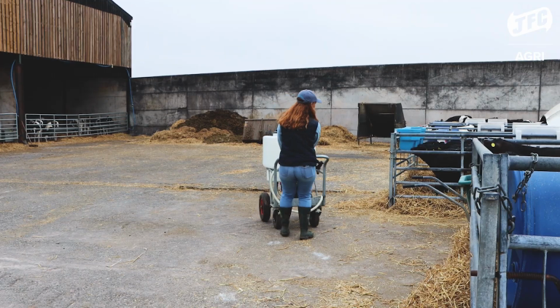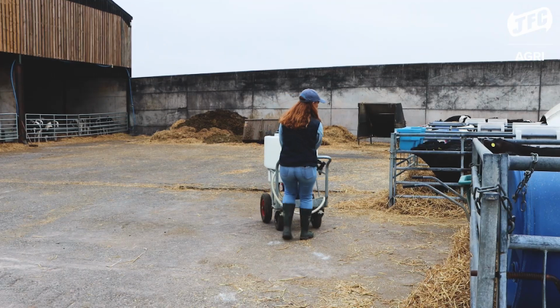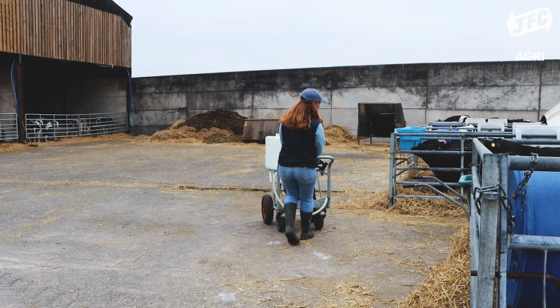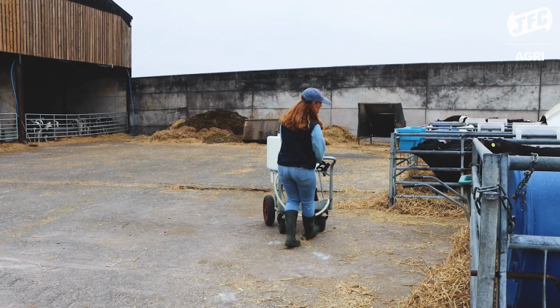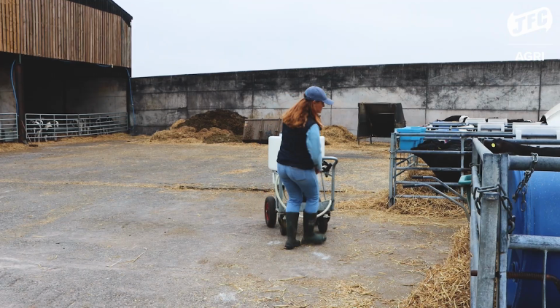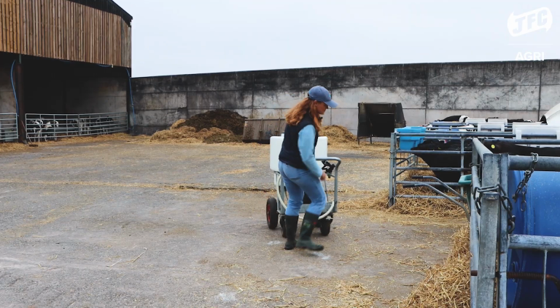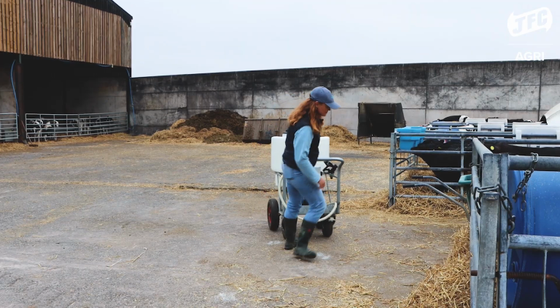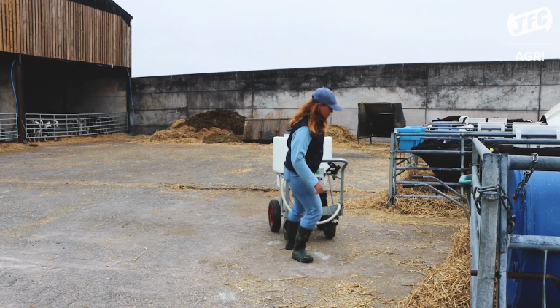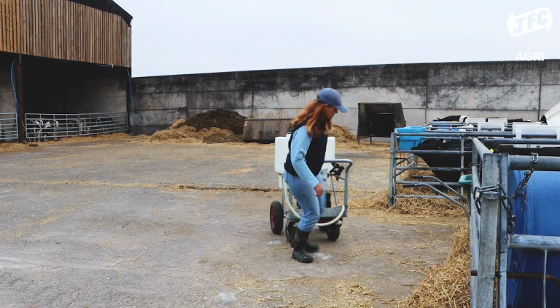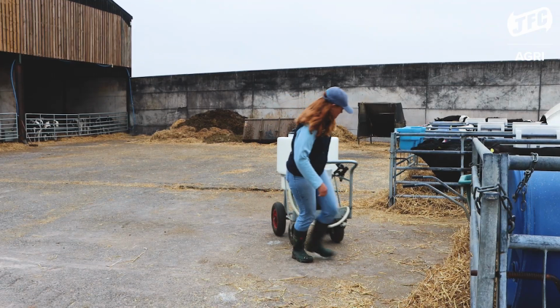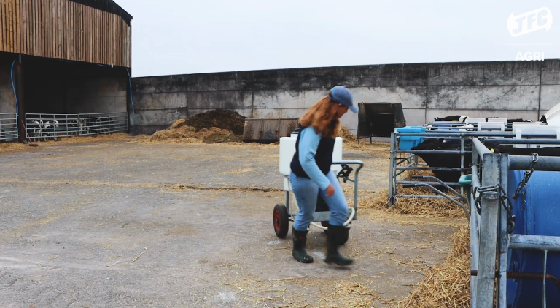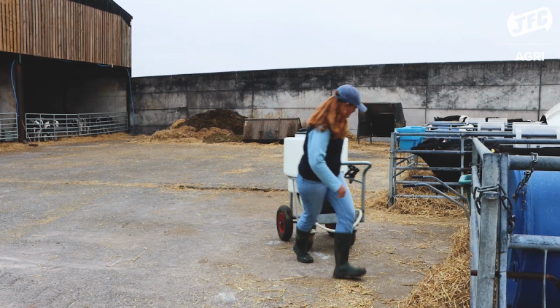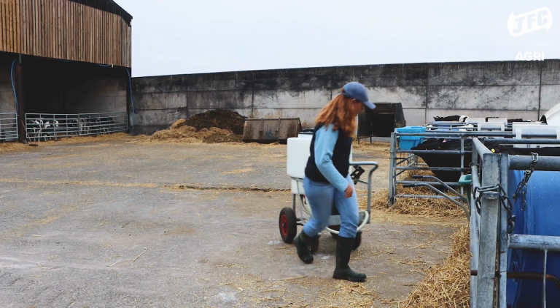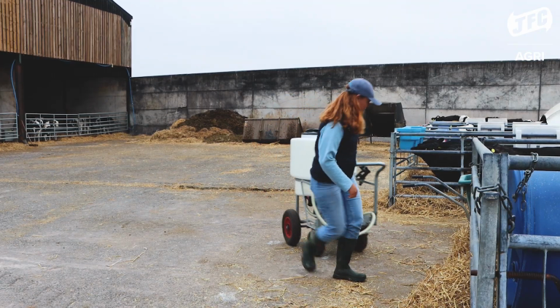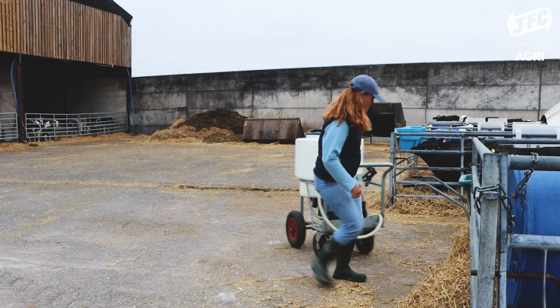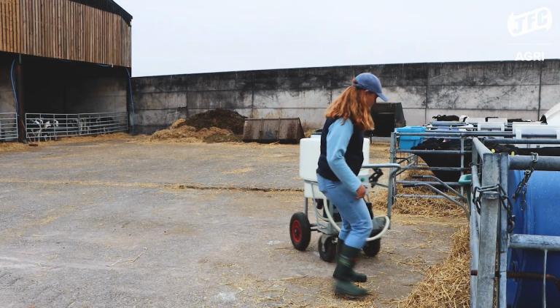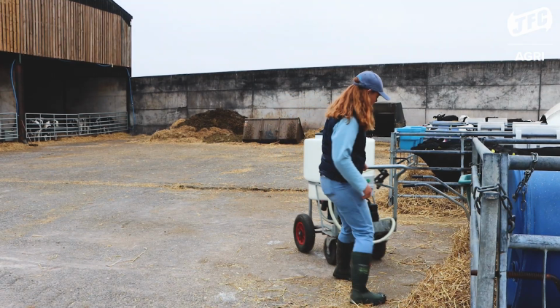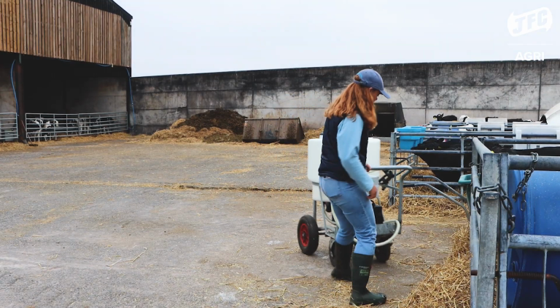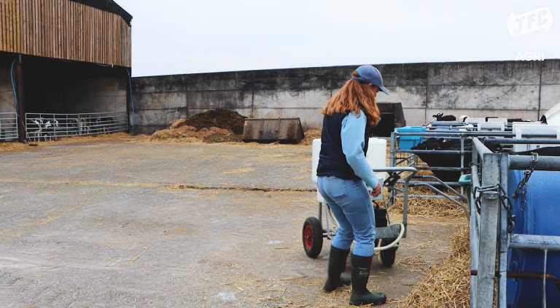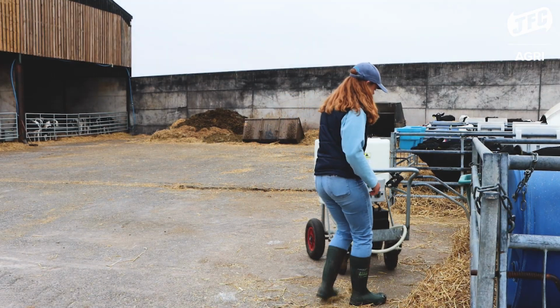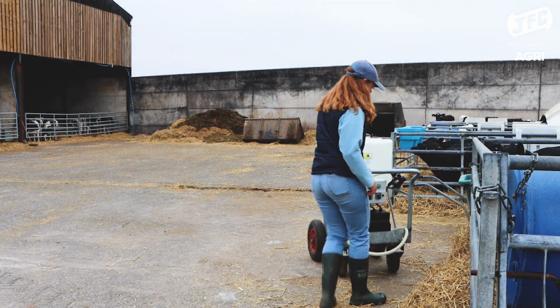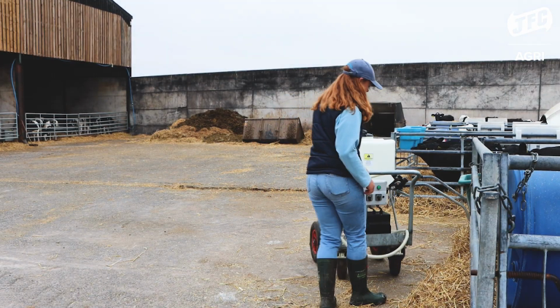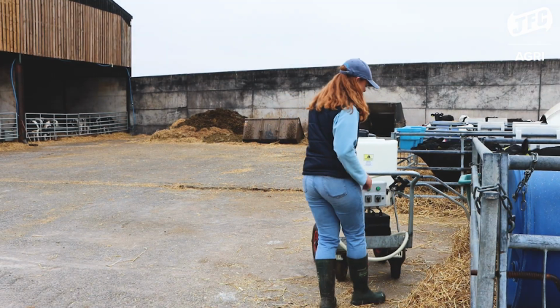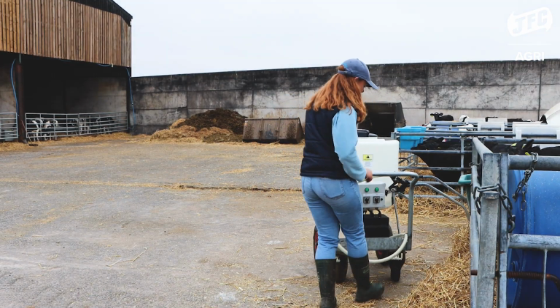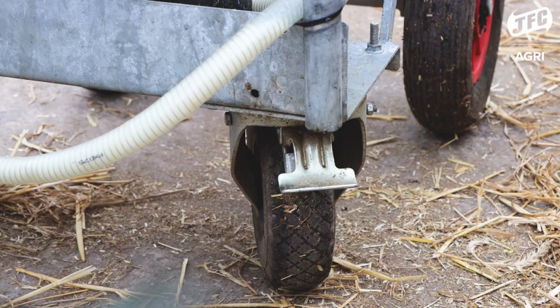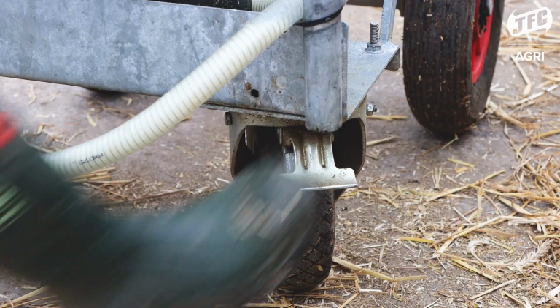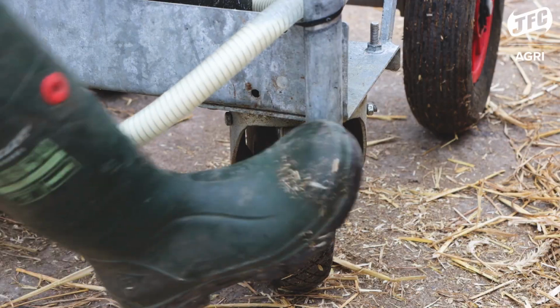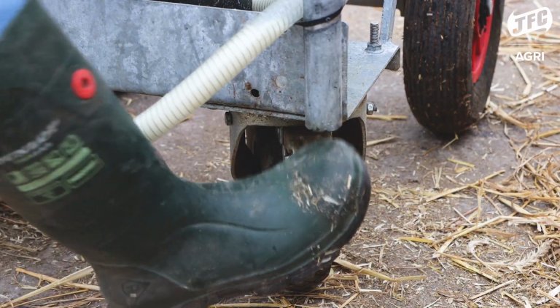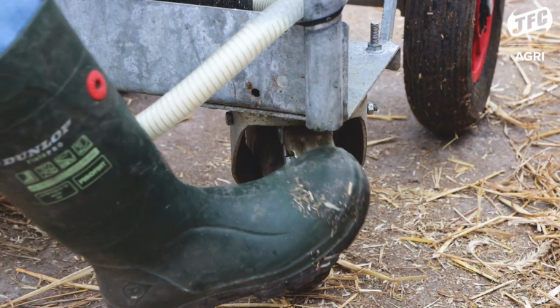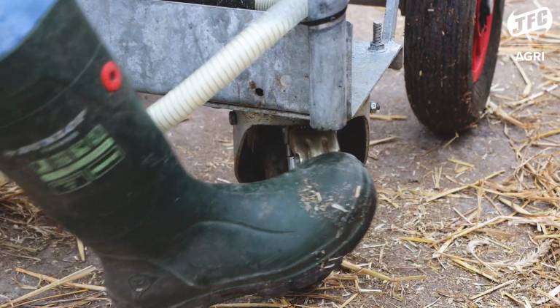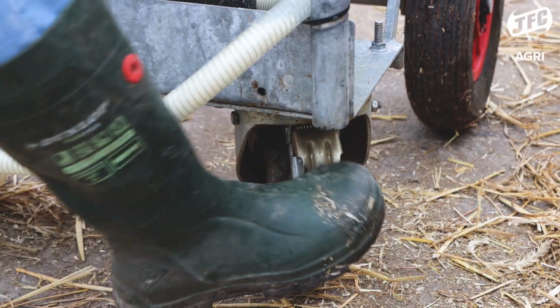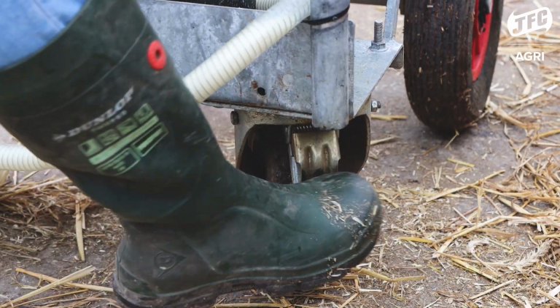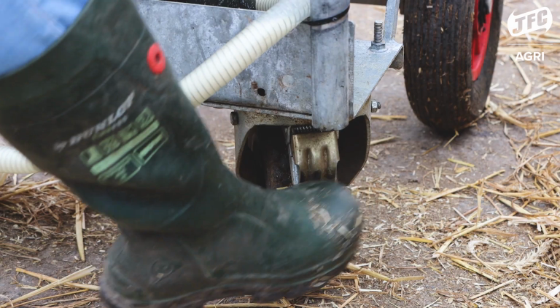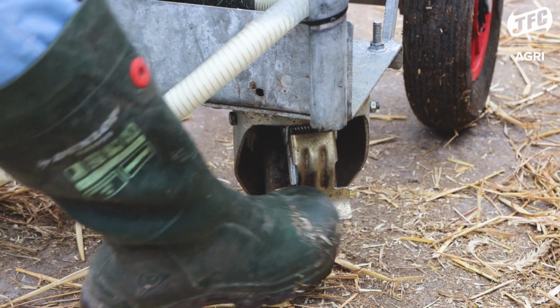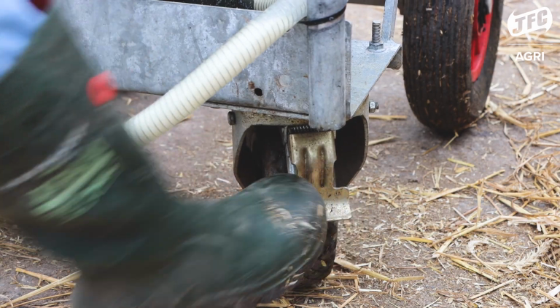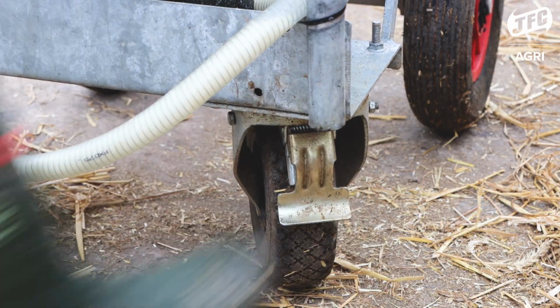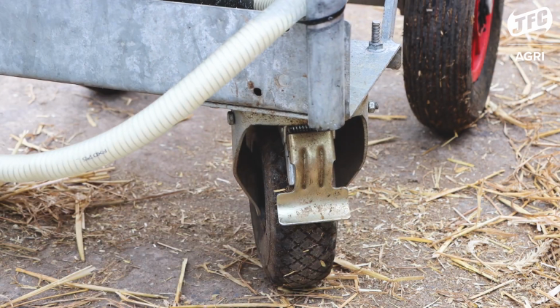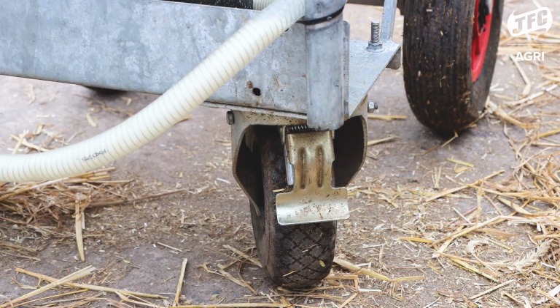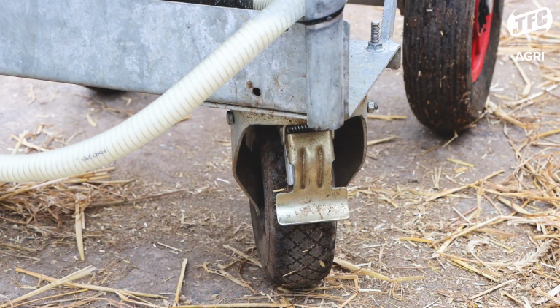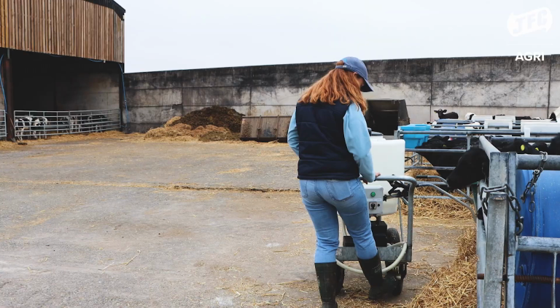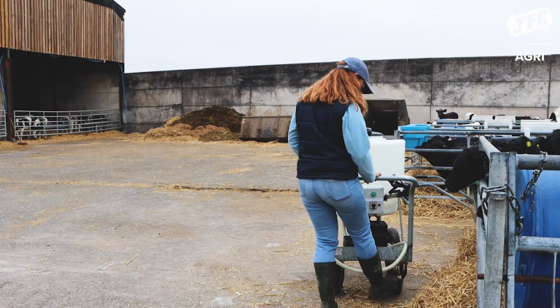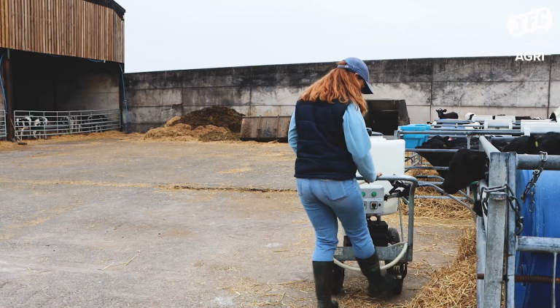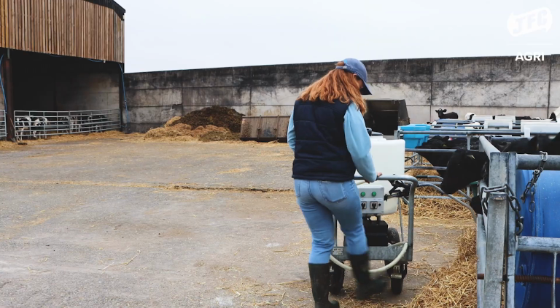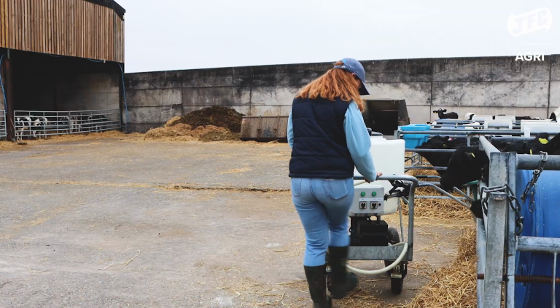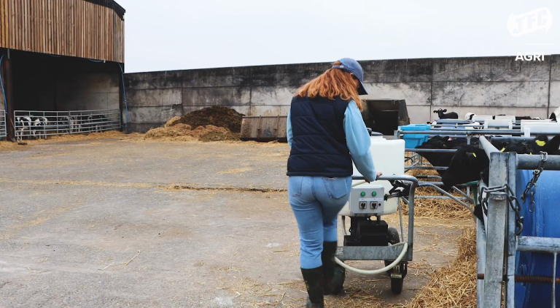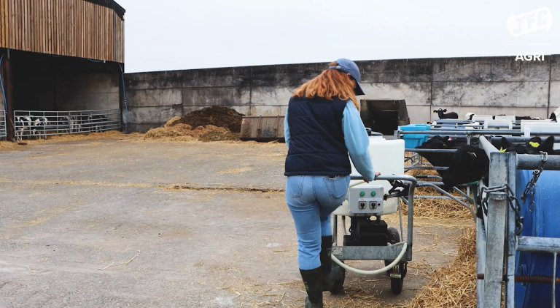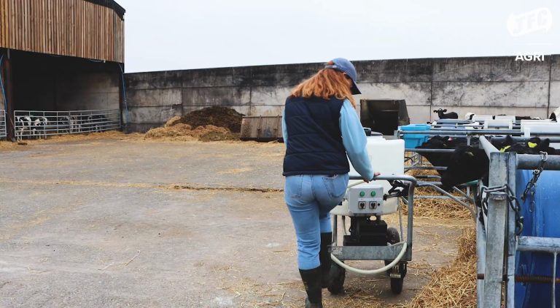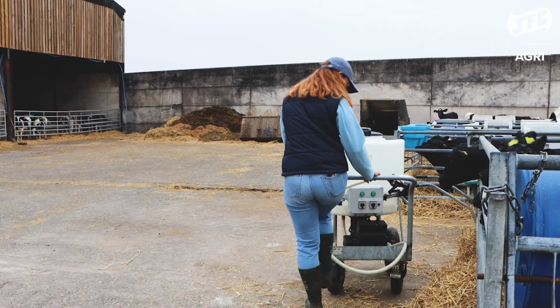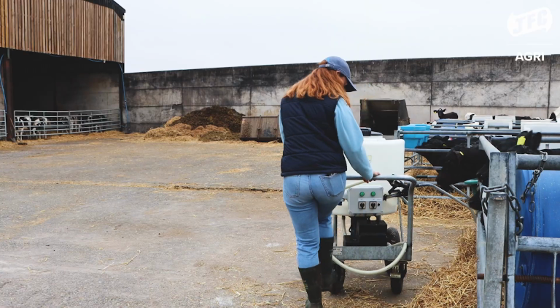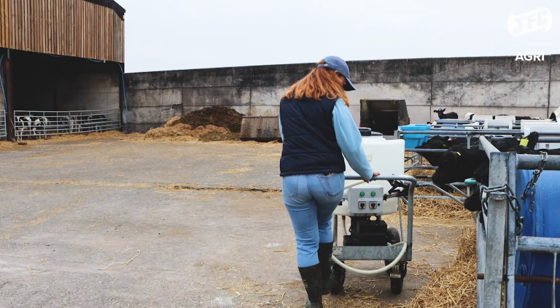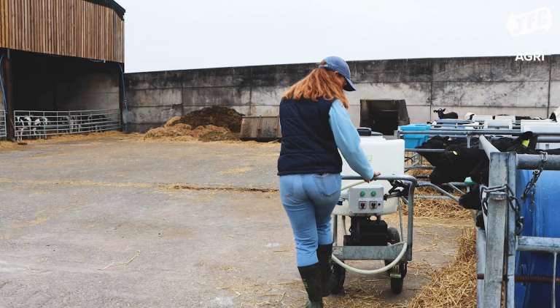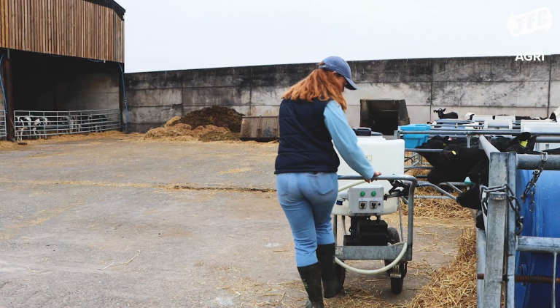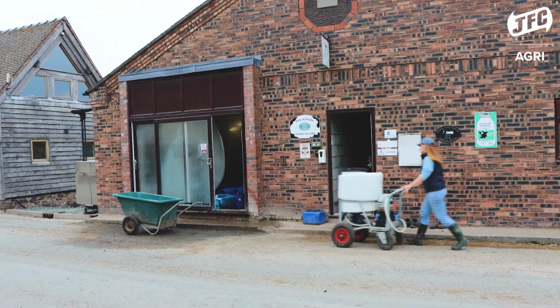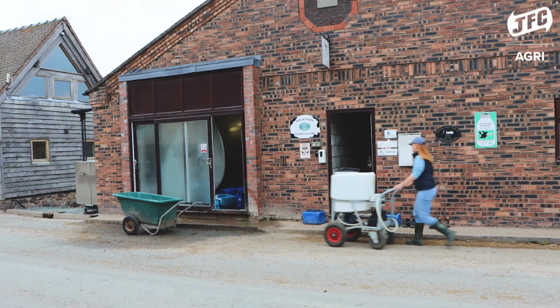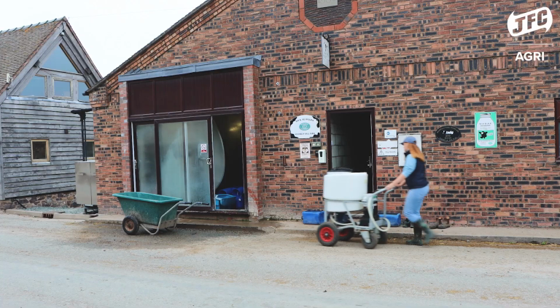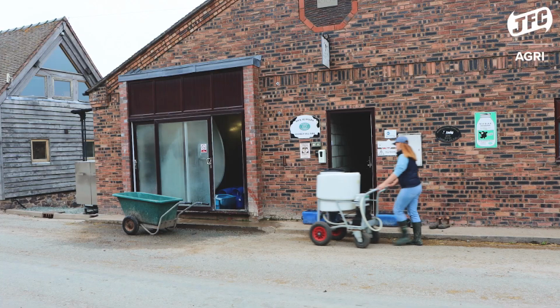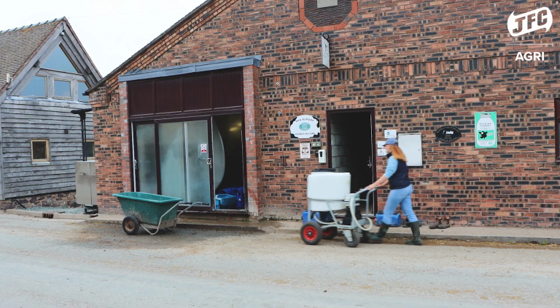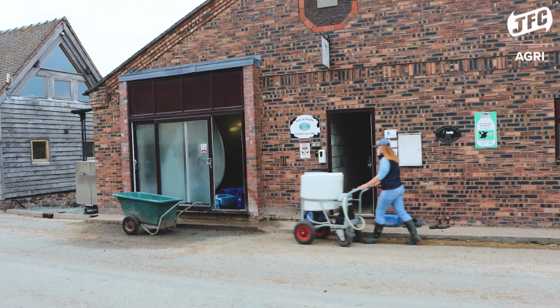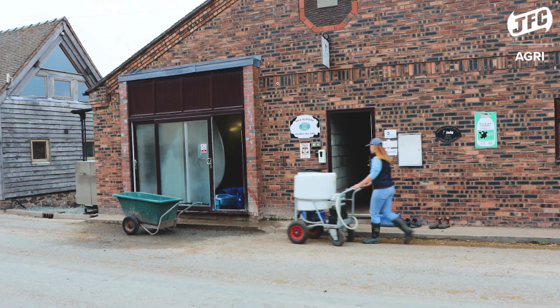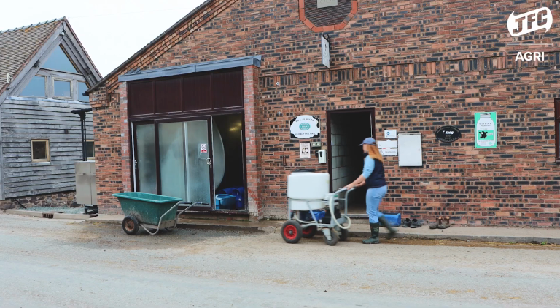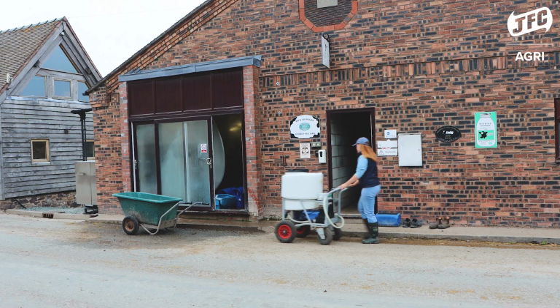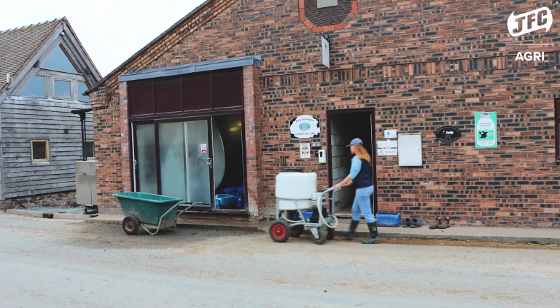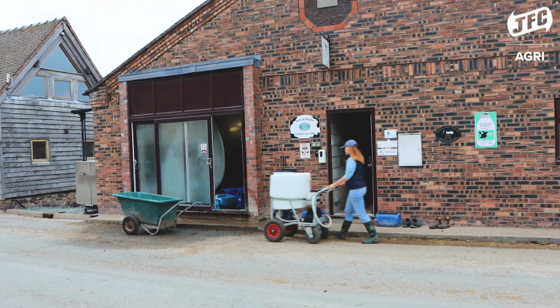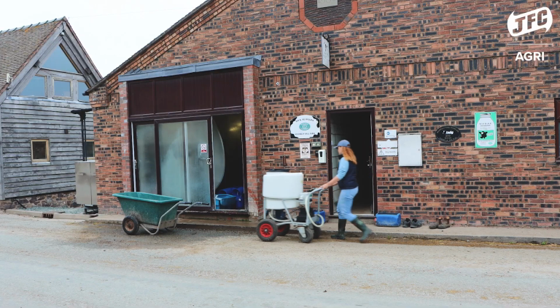Because certain areas of the calves are quite uneven ground and there are hilly areas, the brakes on the back wheels are really helpful to ensure that it doesn't roll off.